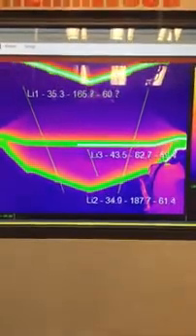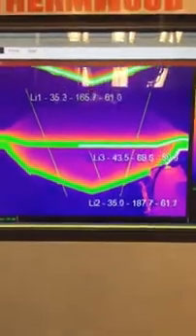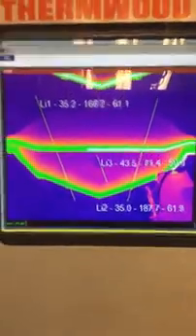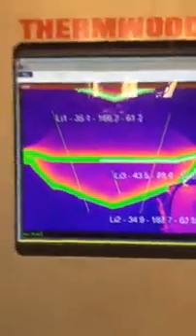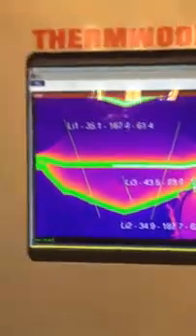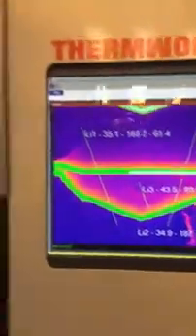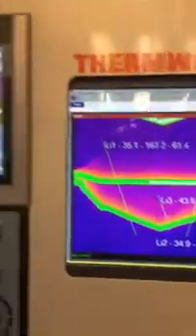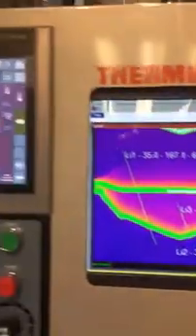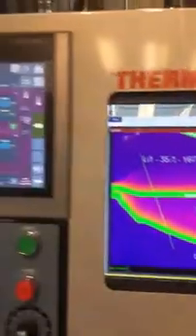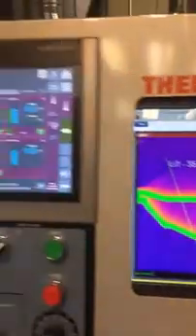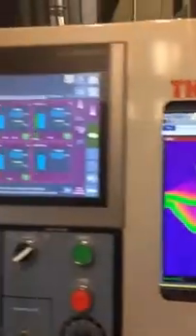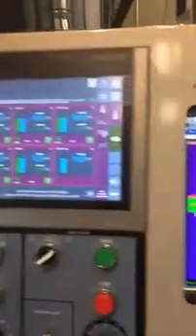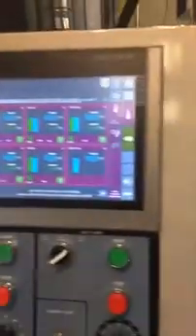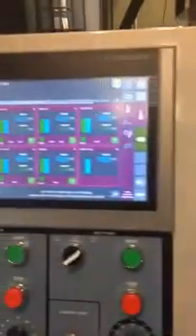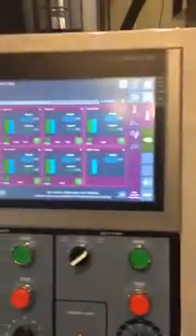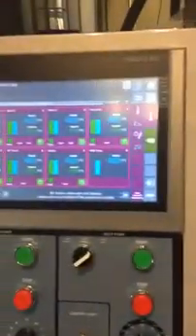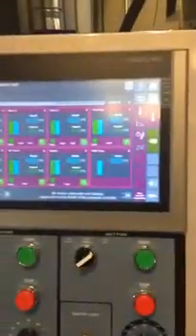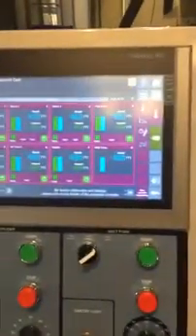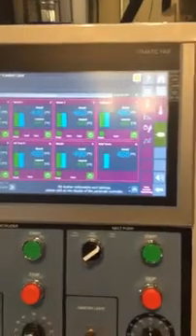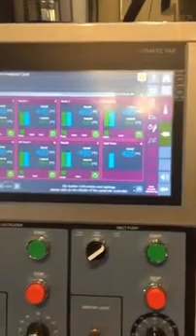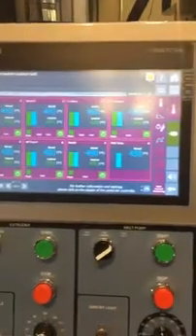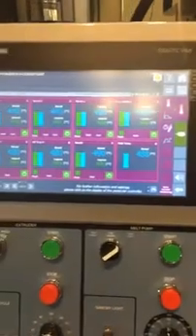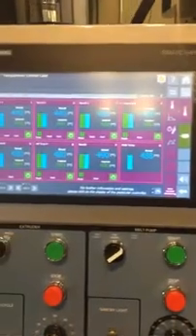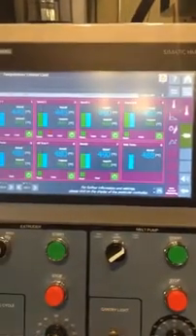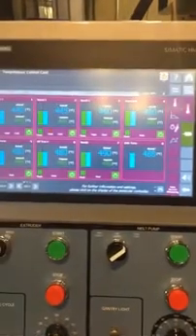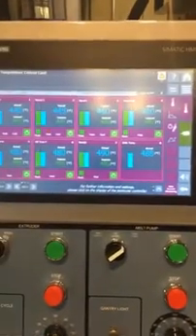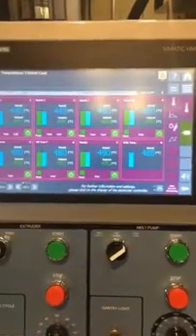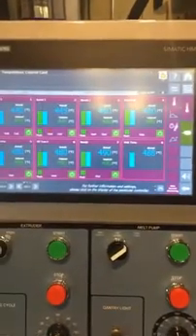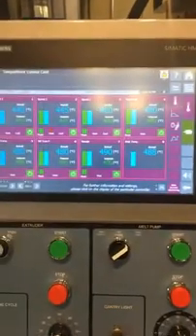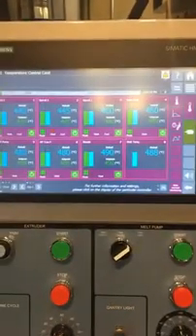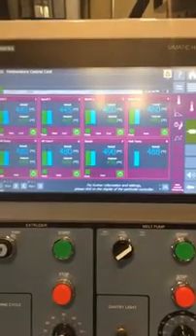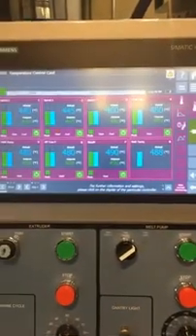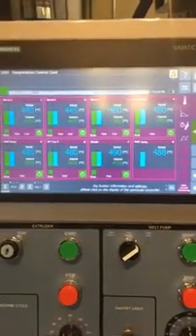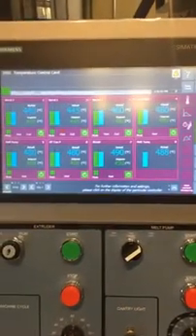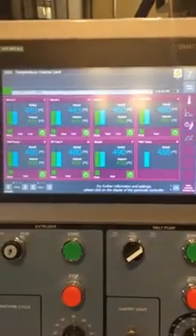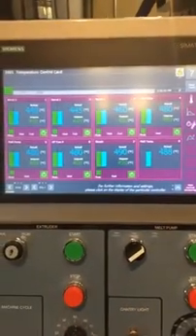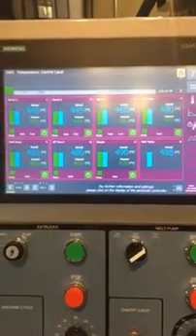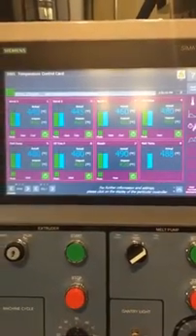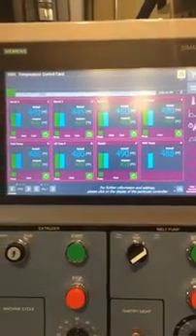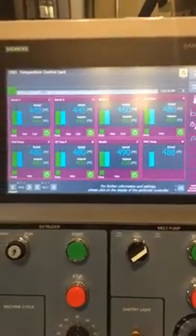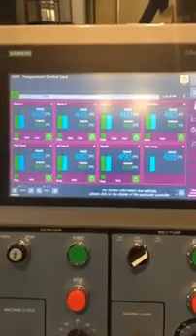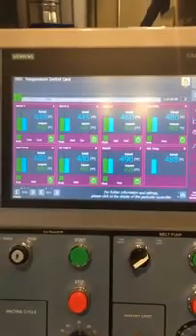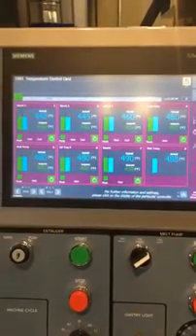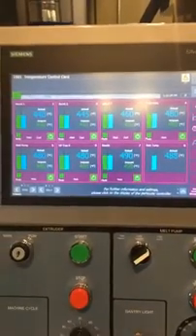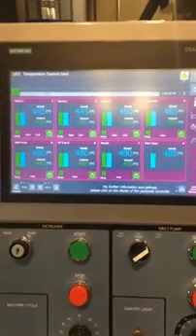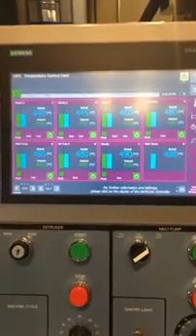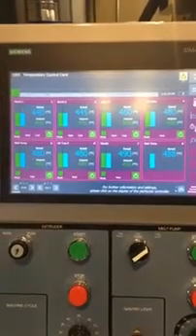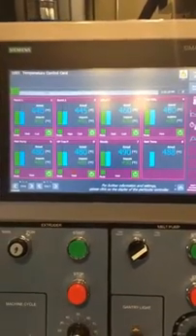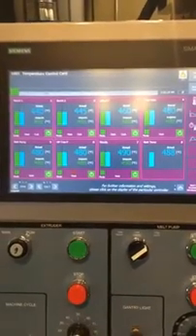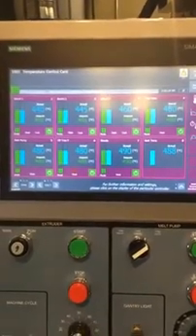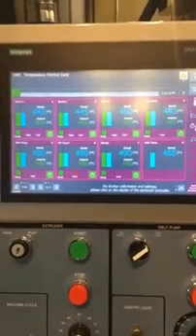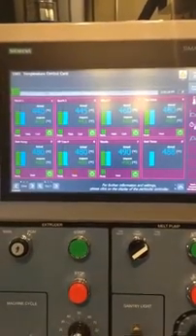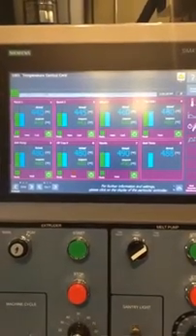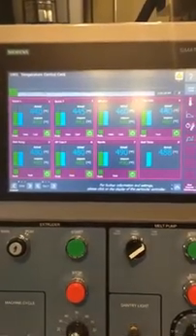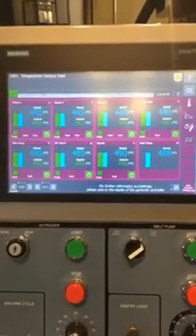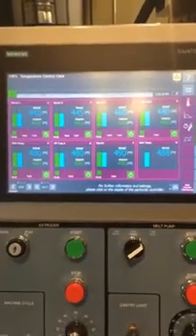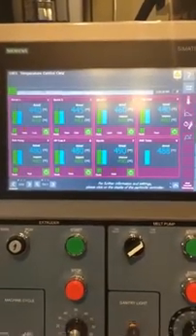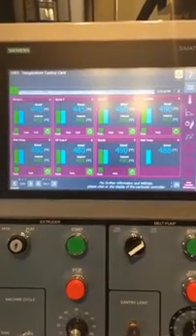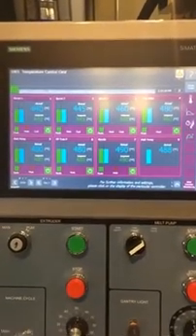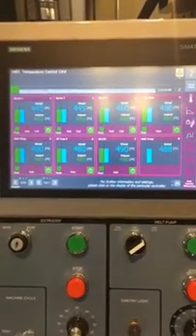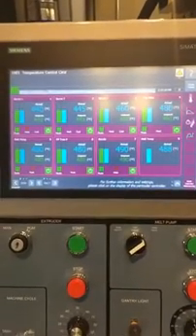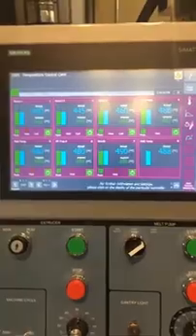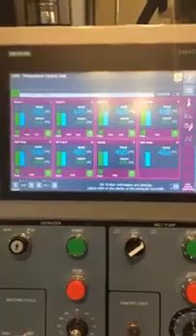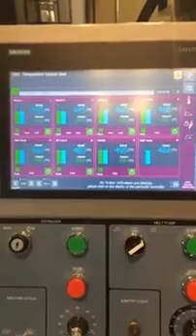And over here we have all of our heater controls for all of the different heaters on the extruder itself and on the print head.